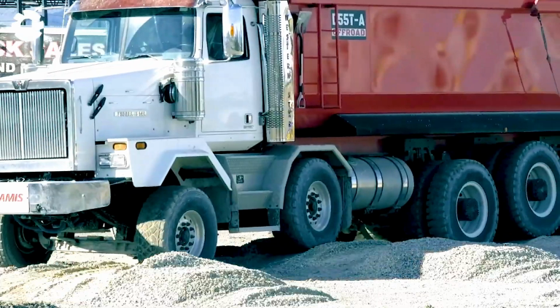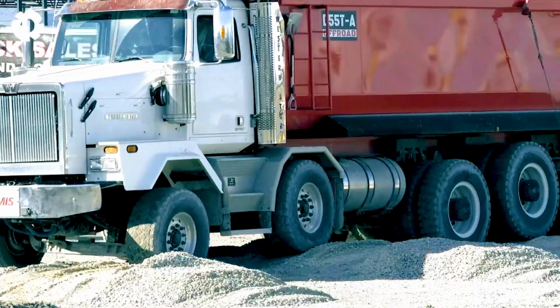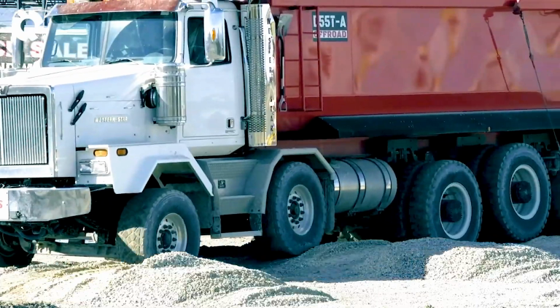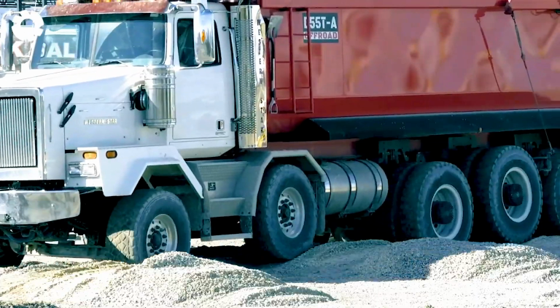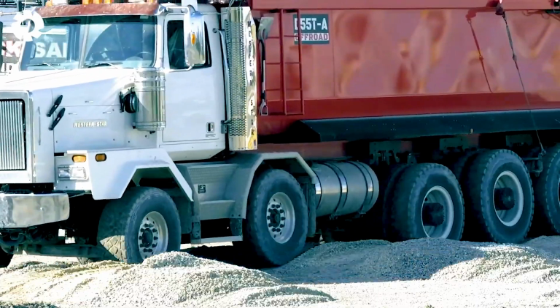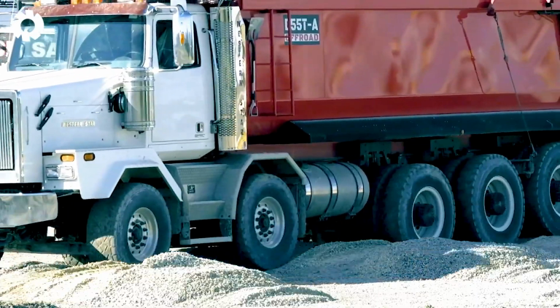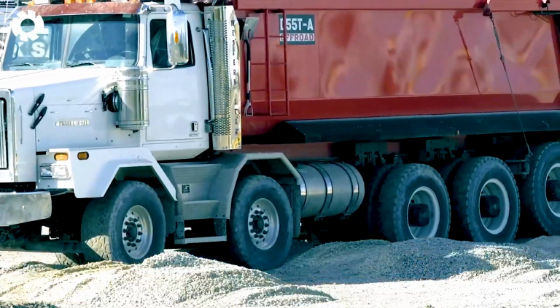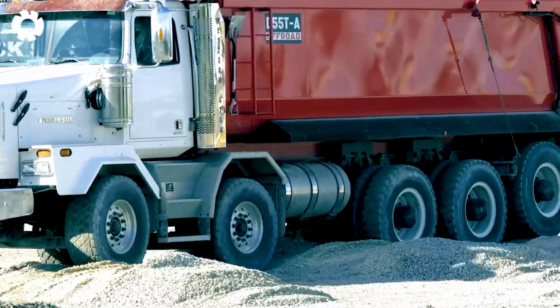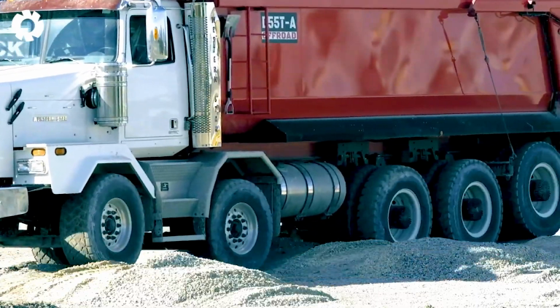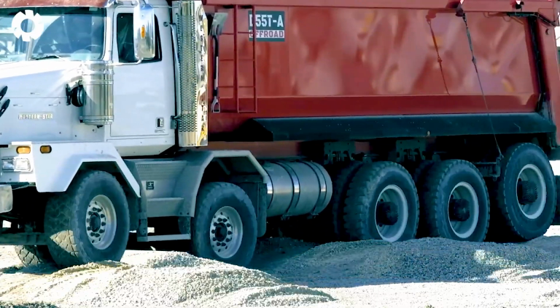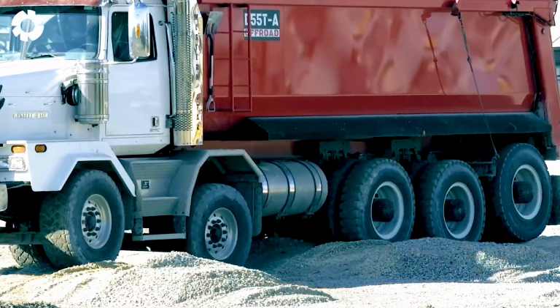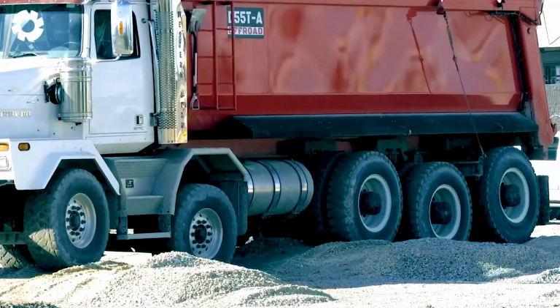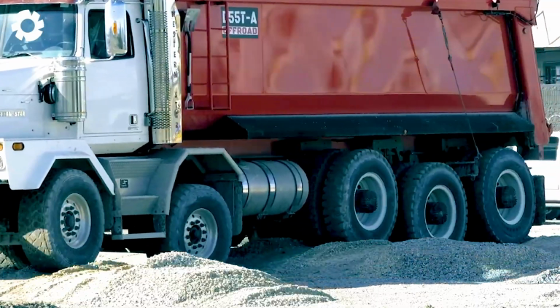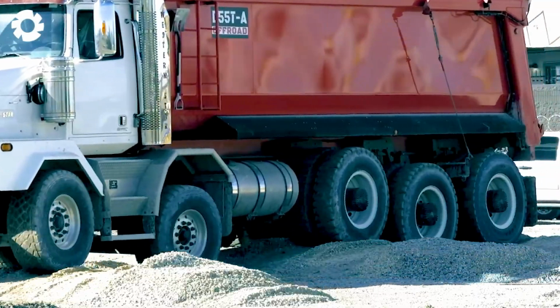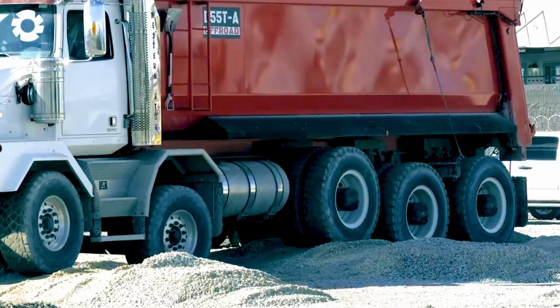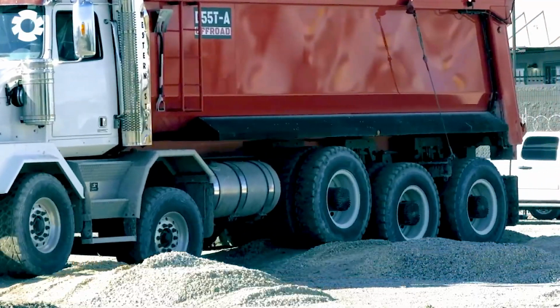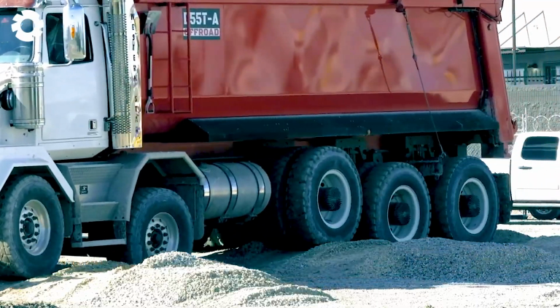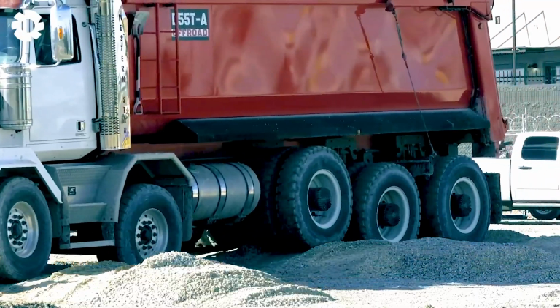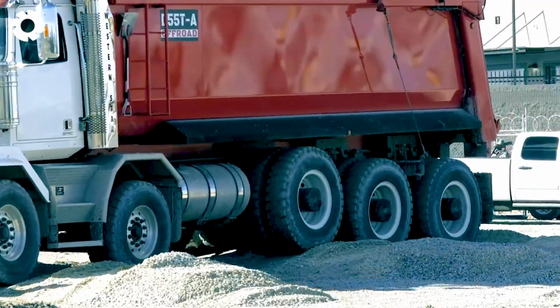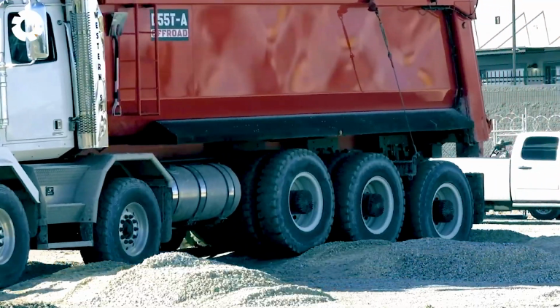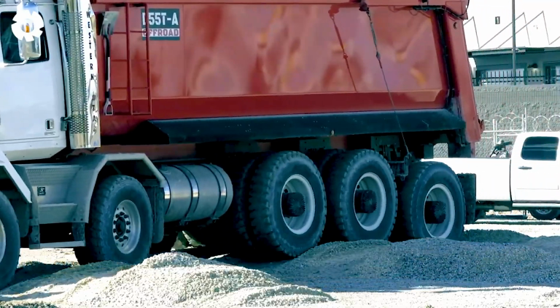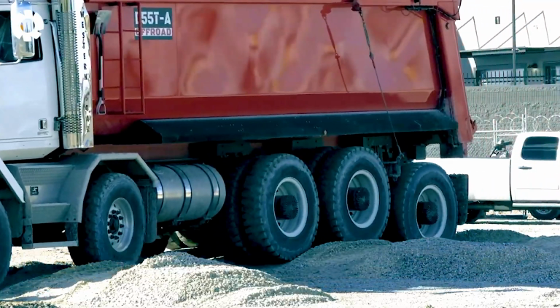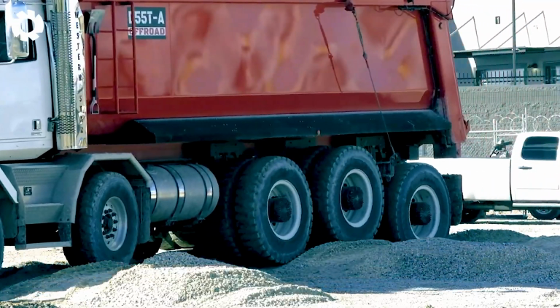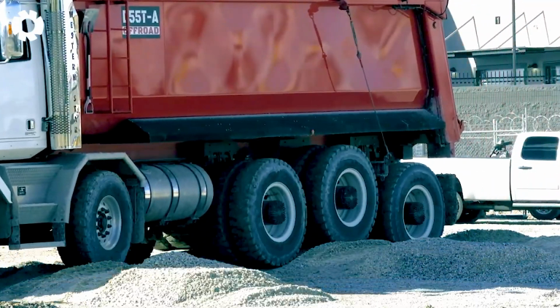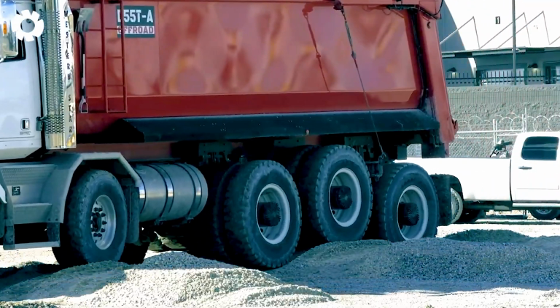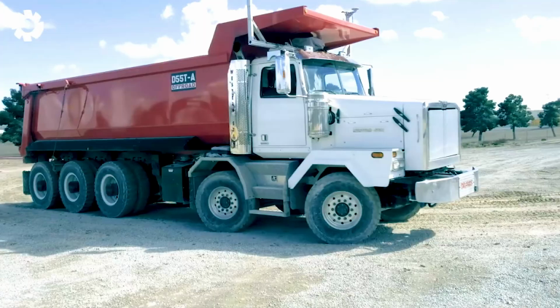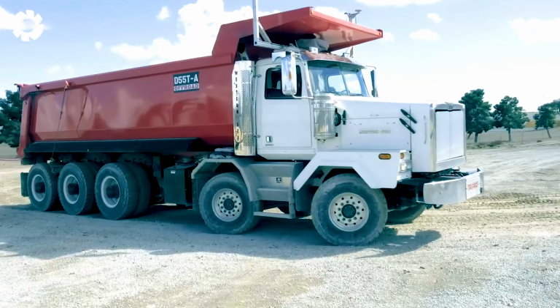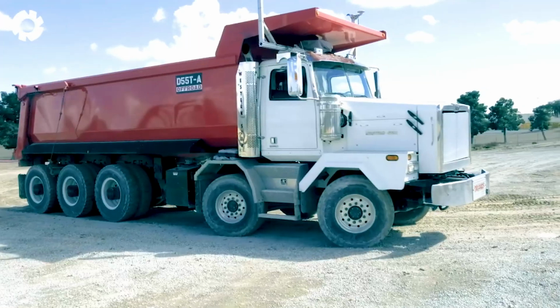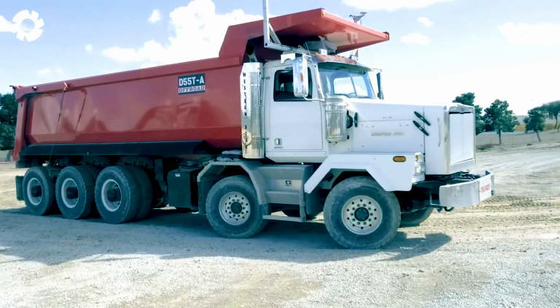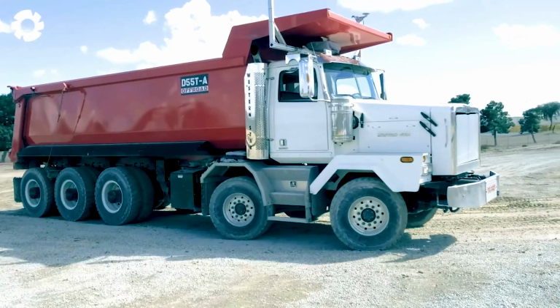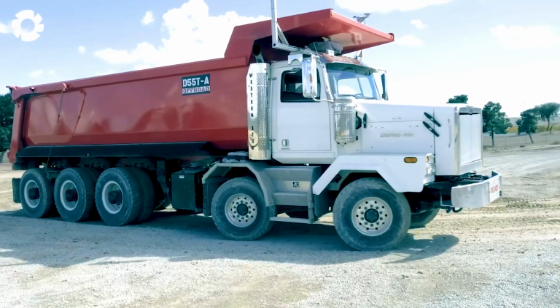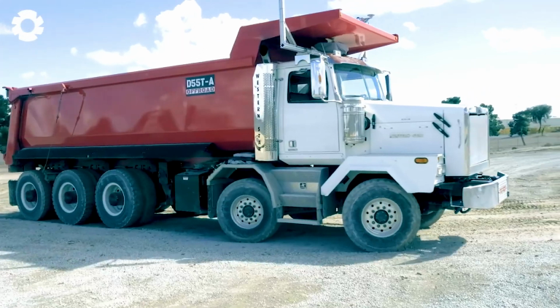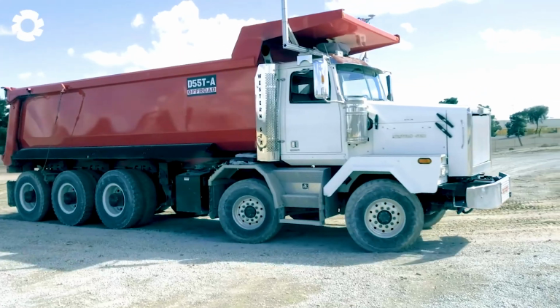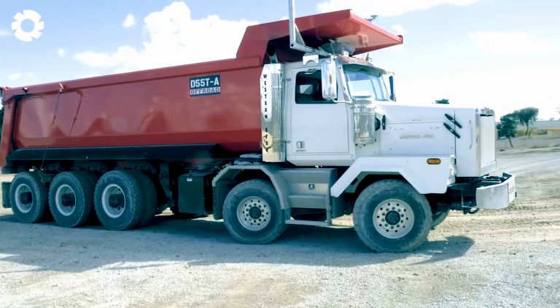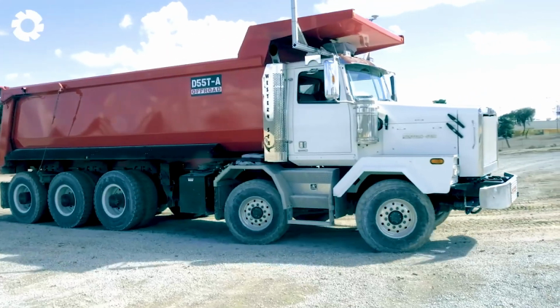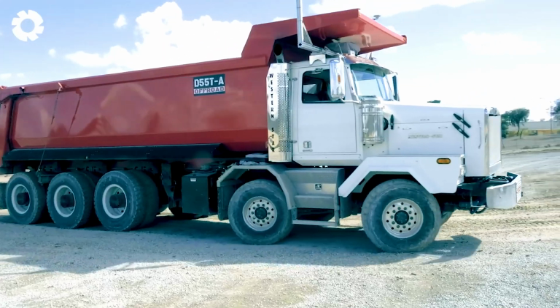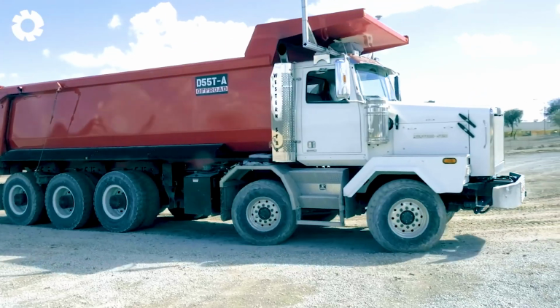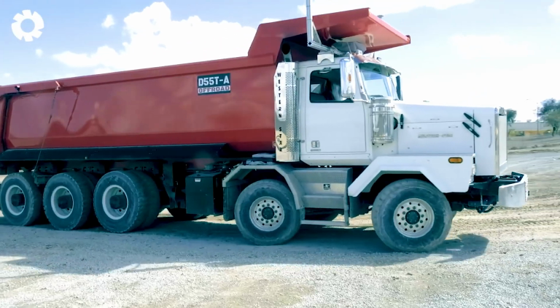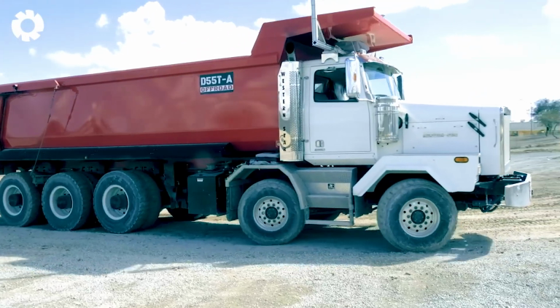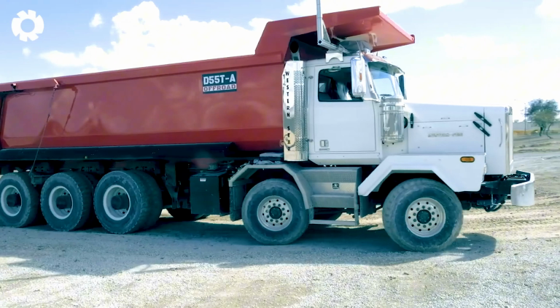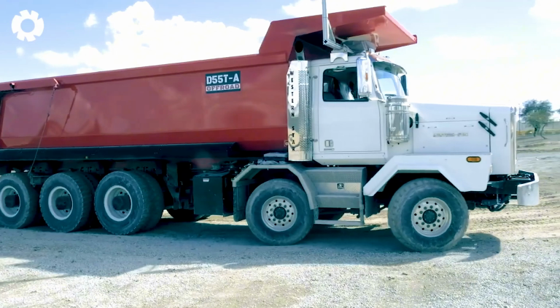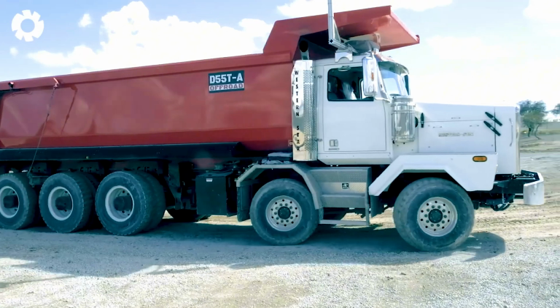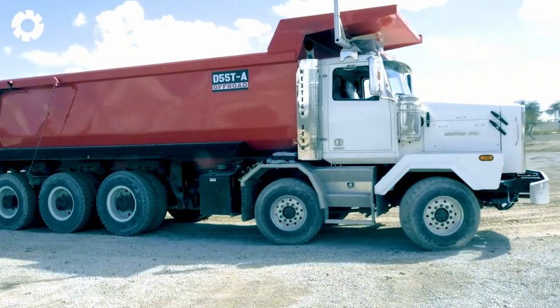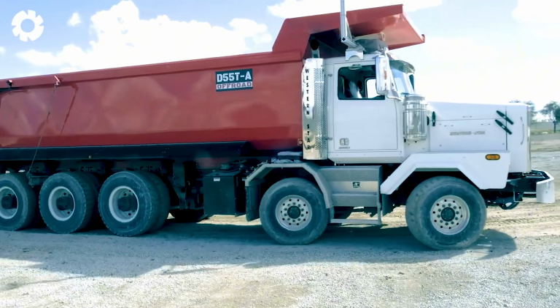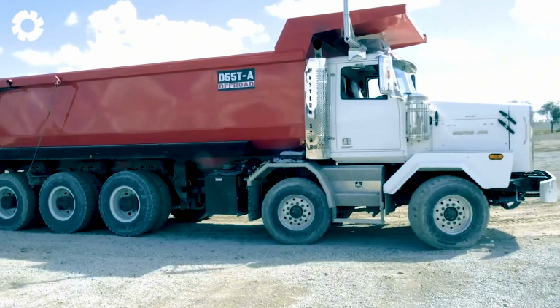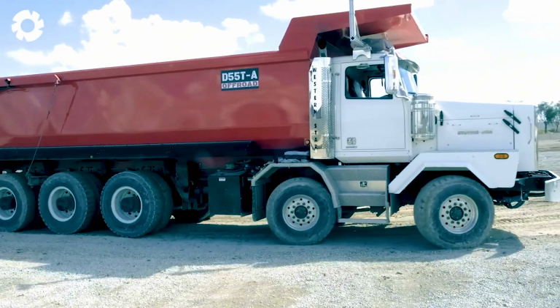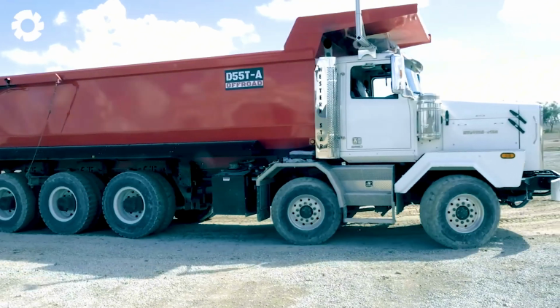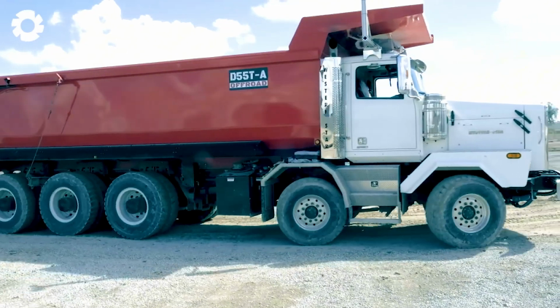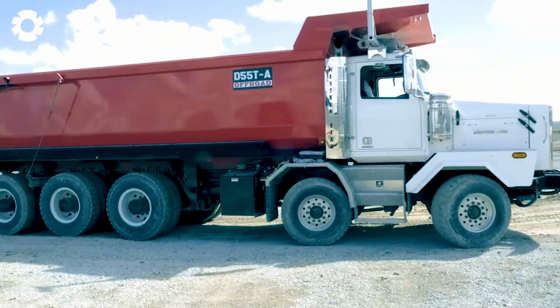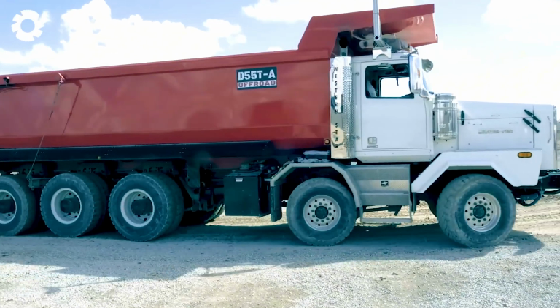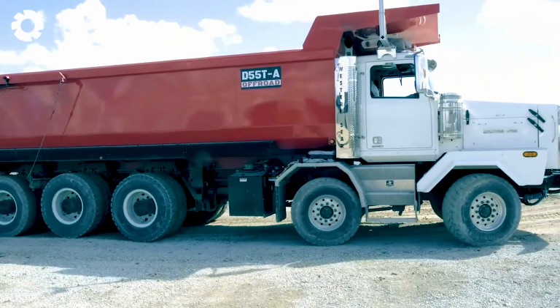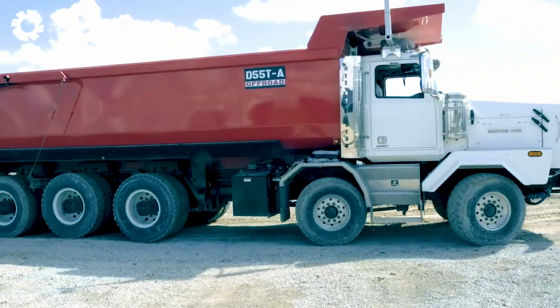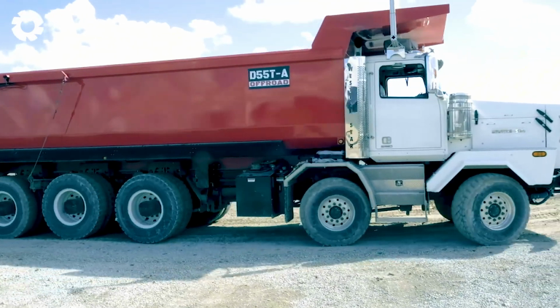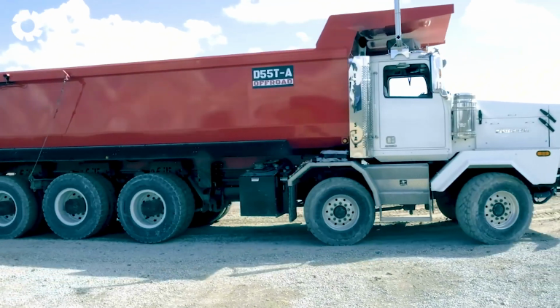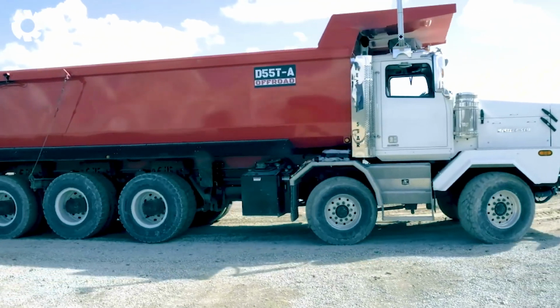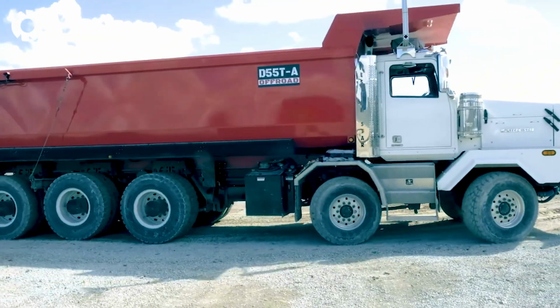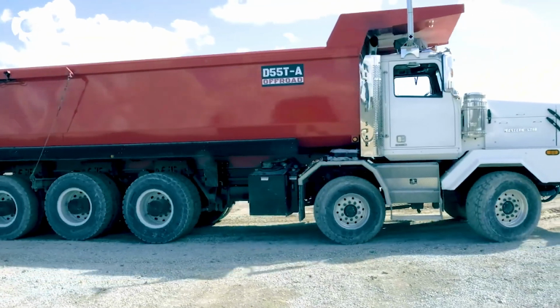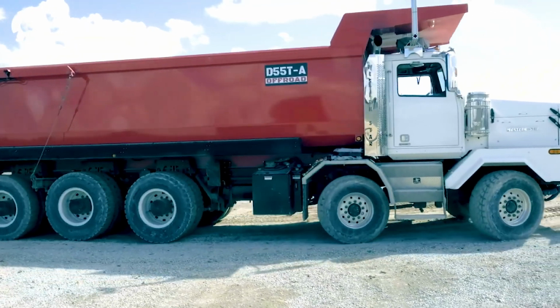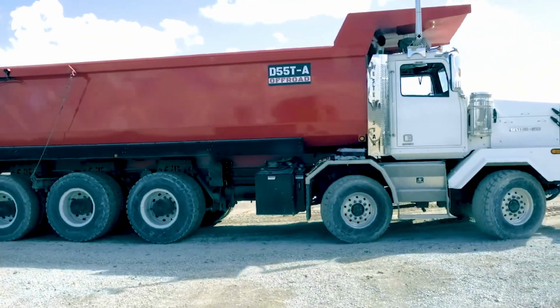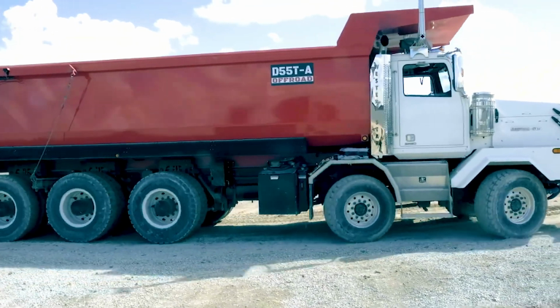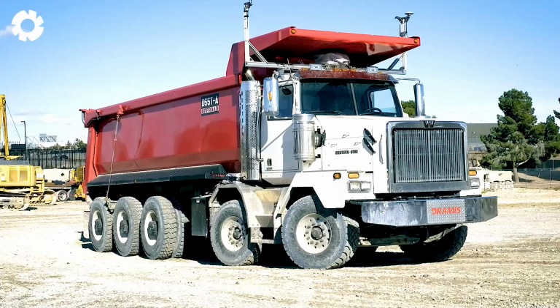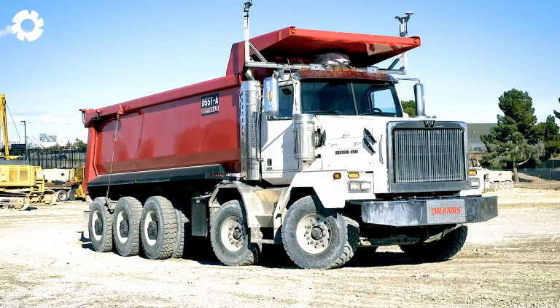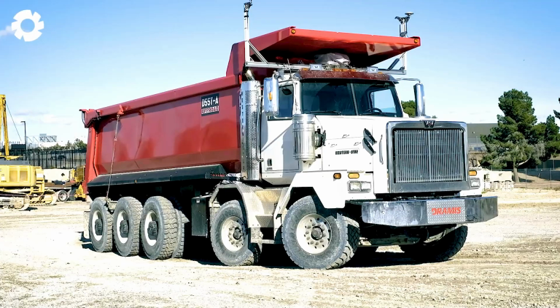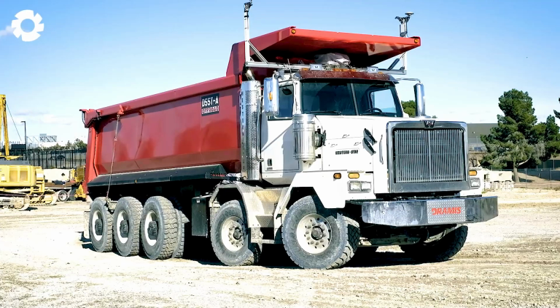With fuel consumption as low as 4 to 5 gallons per hour, the D55T not only boosts productivity but also significantly reduces operating costs.